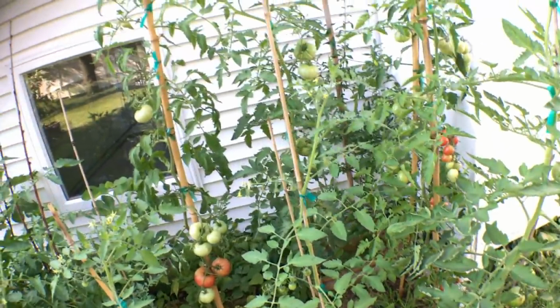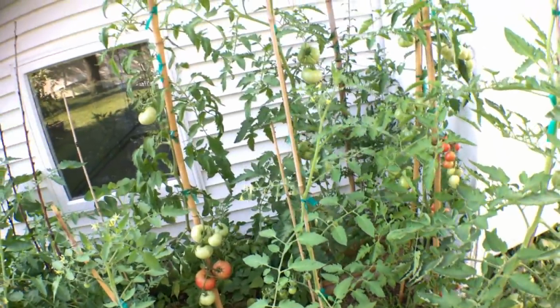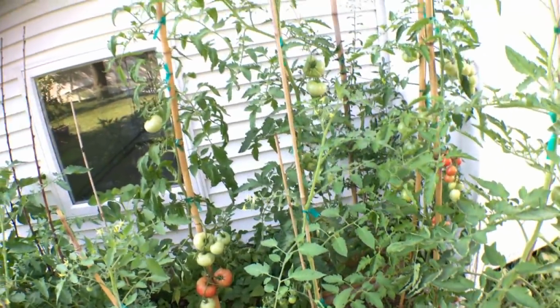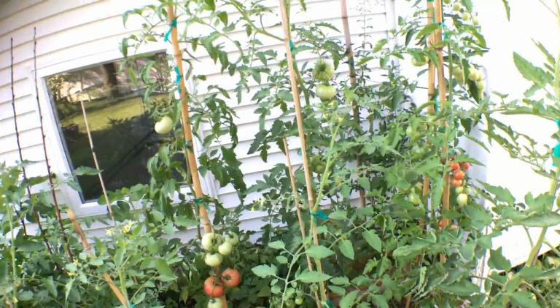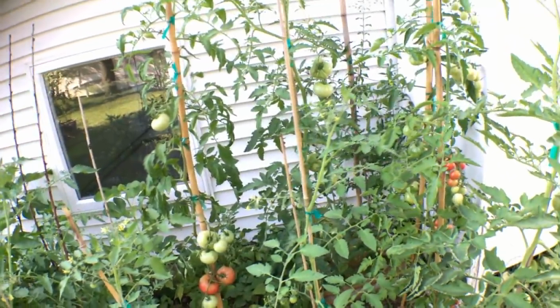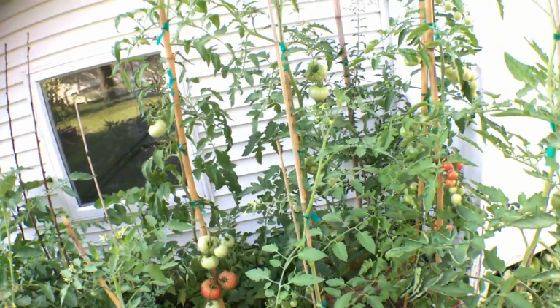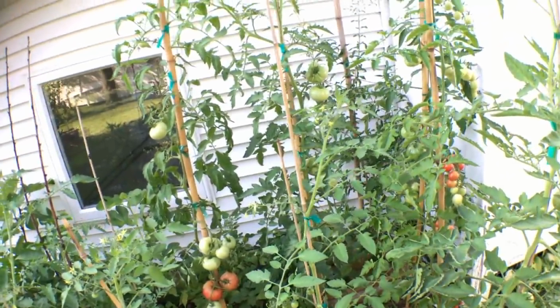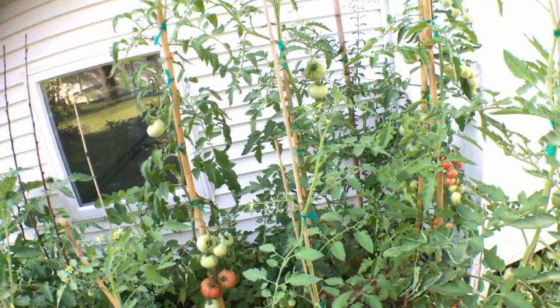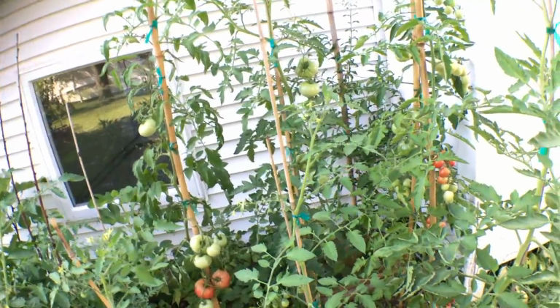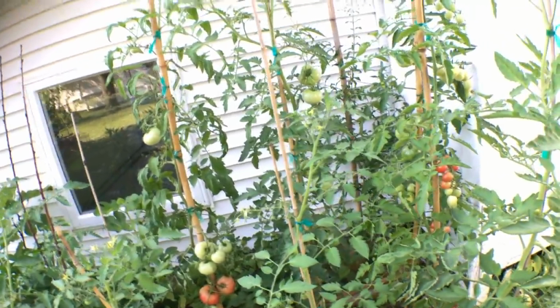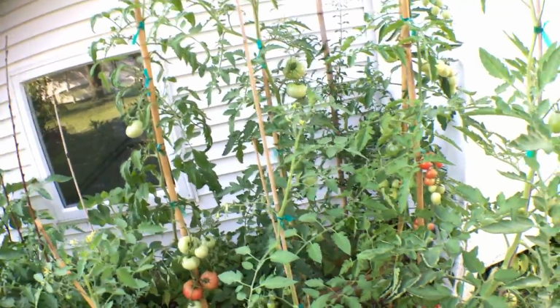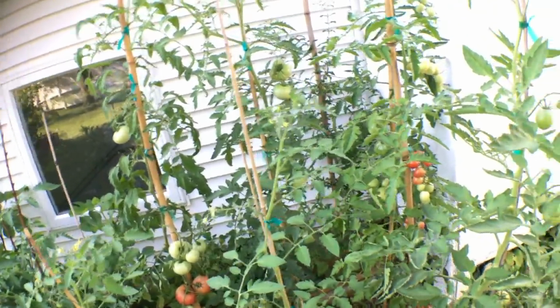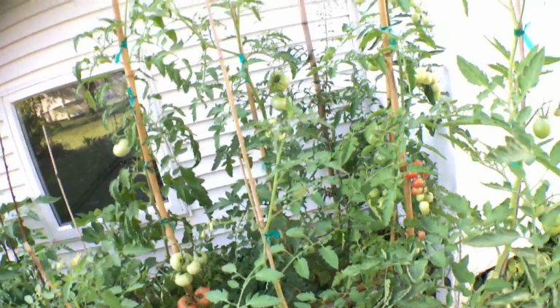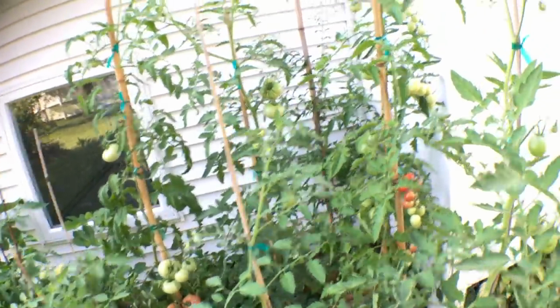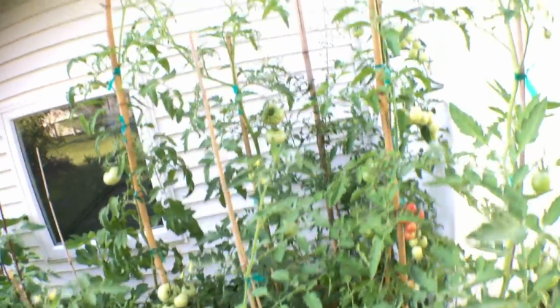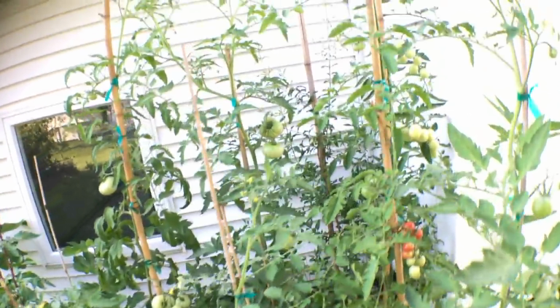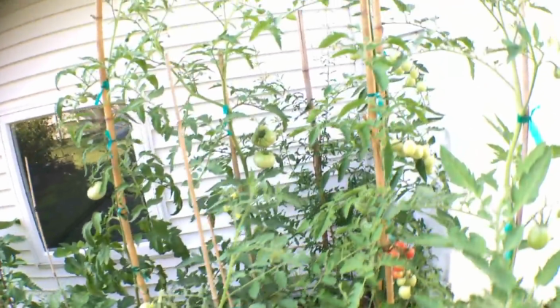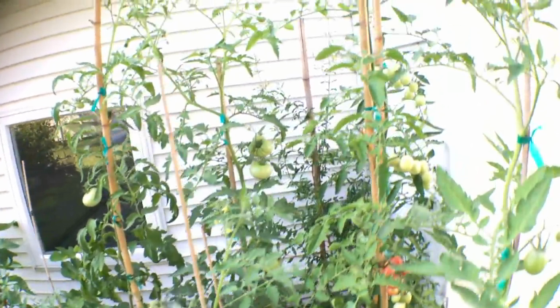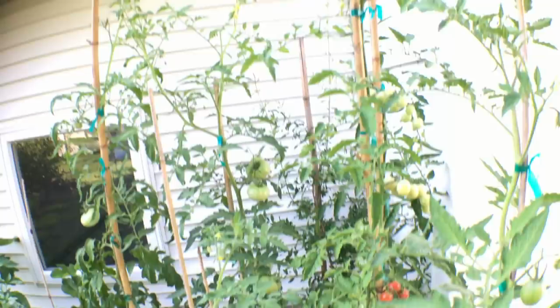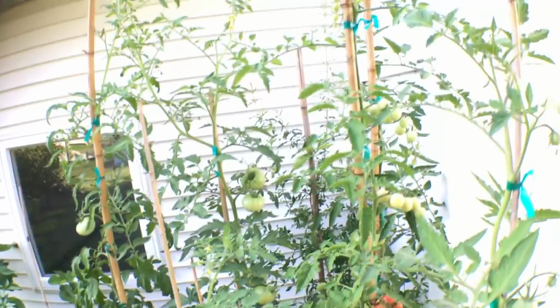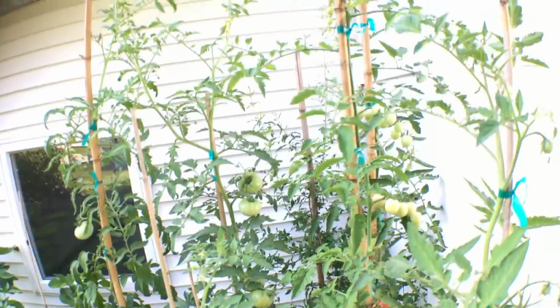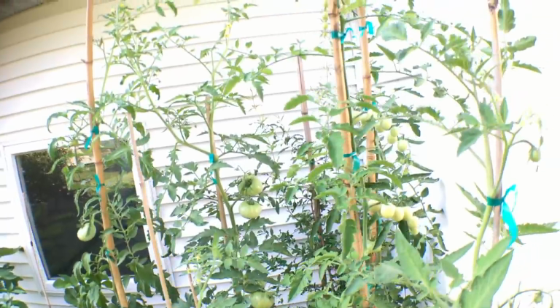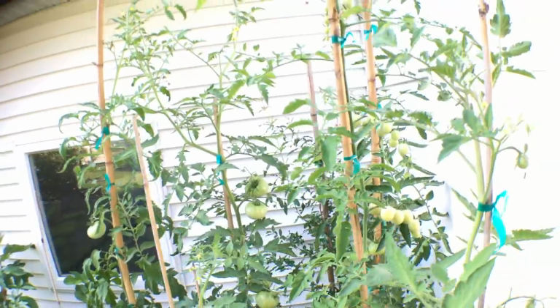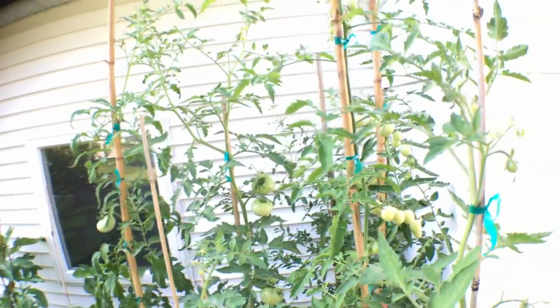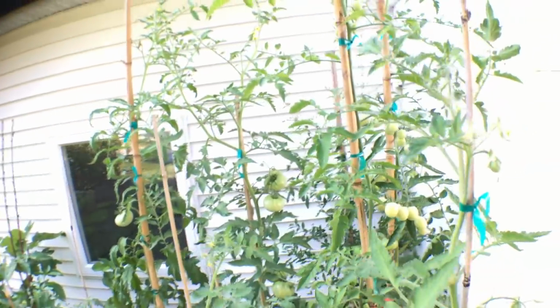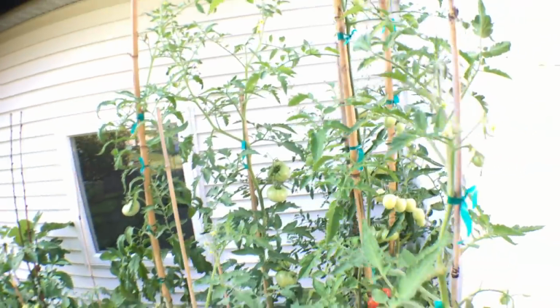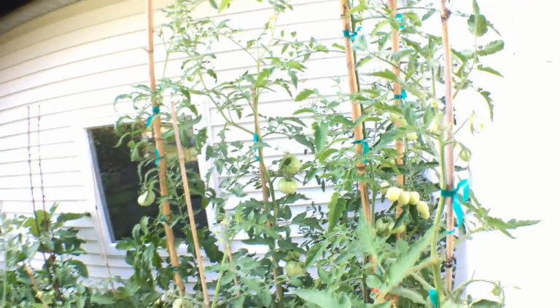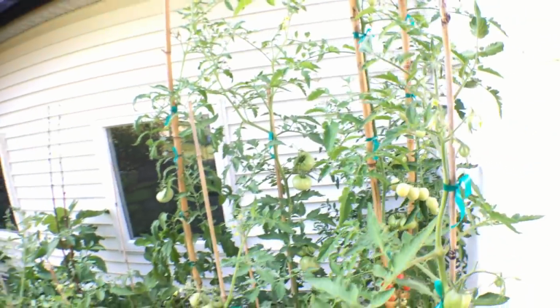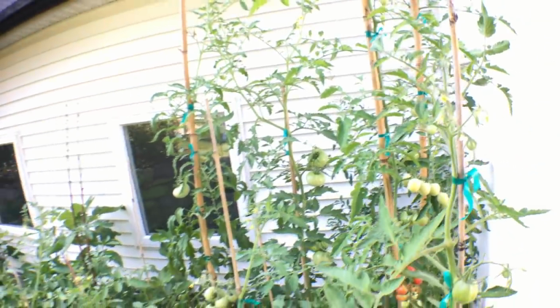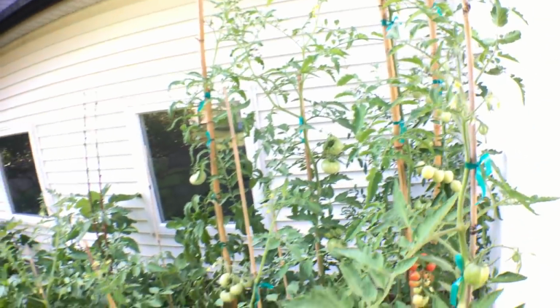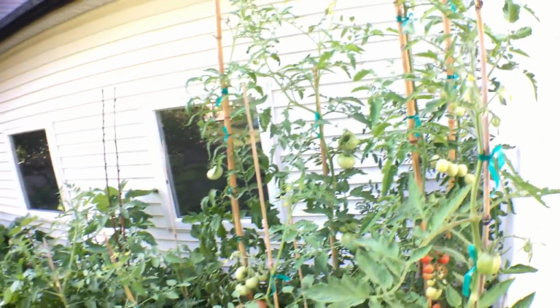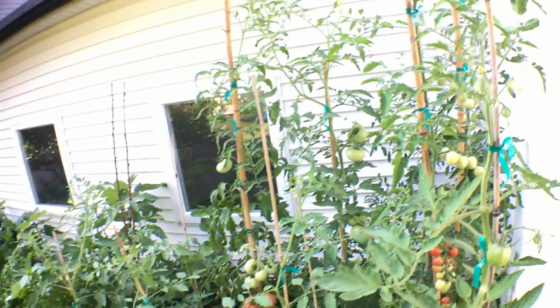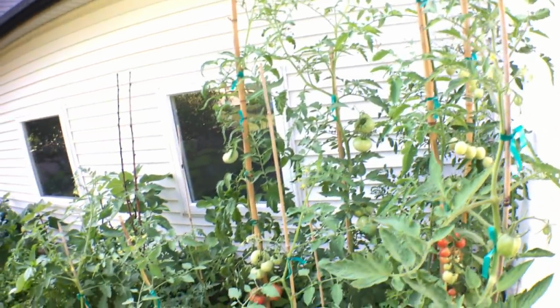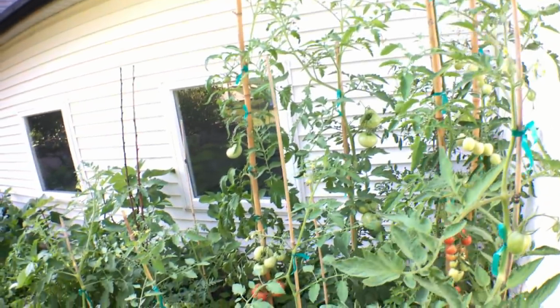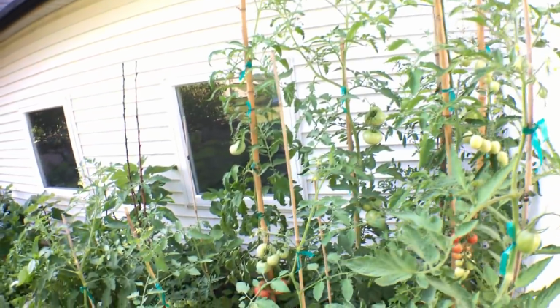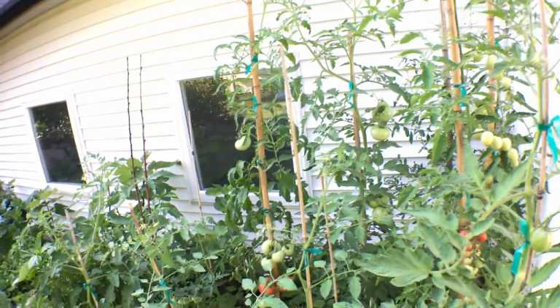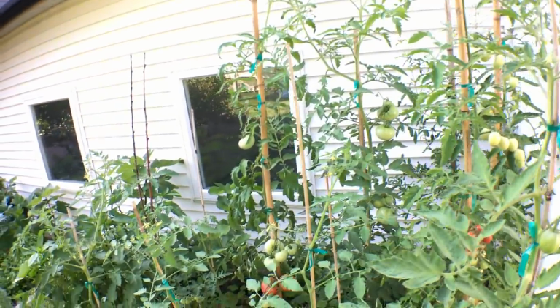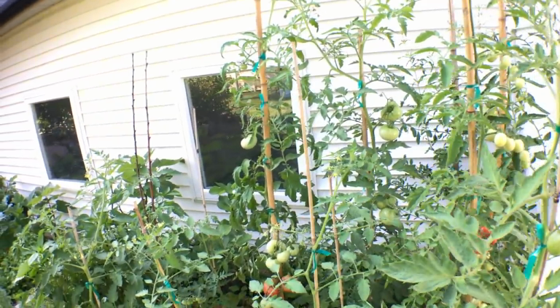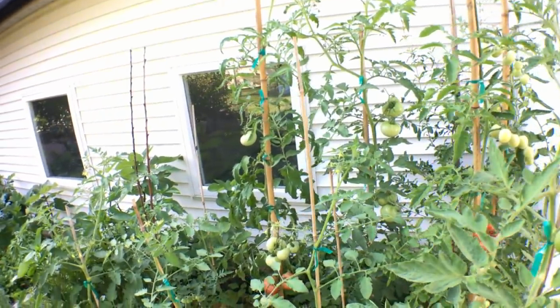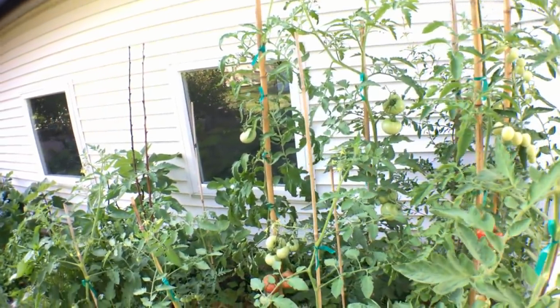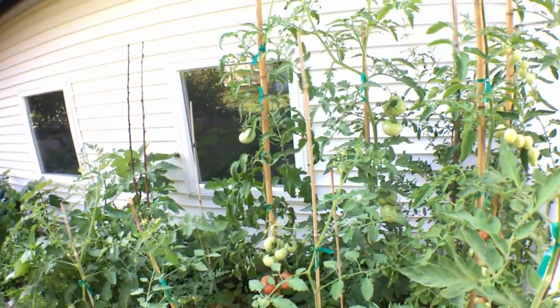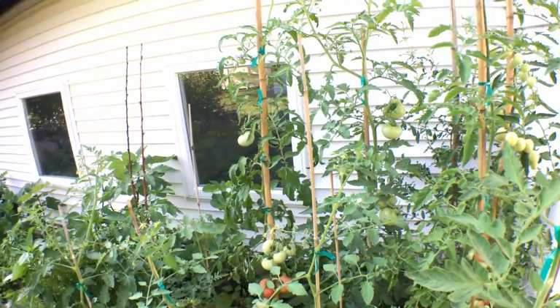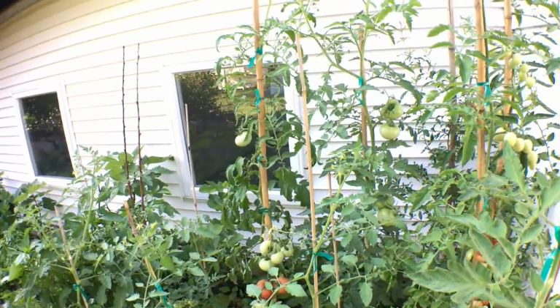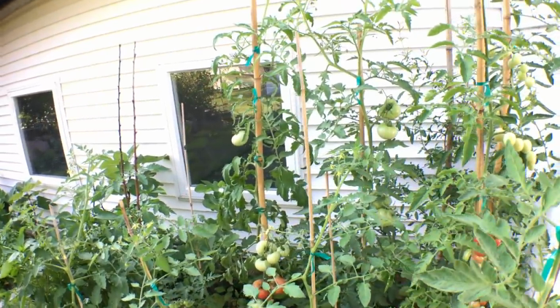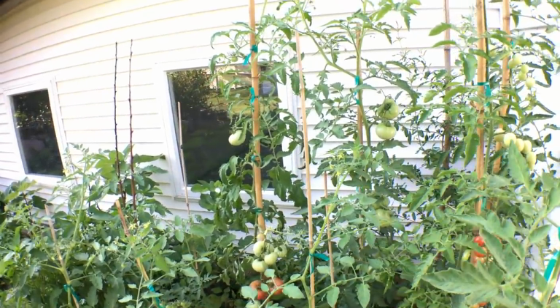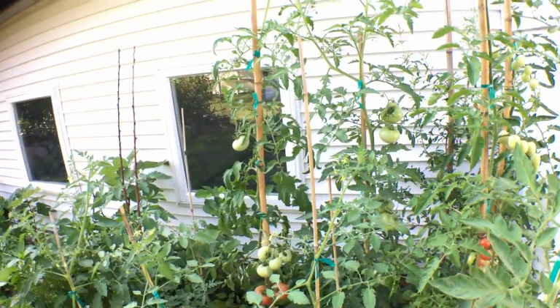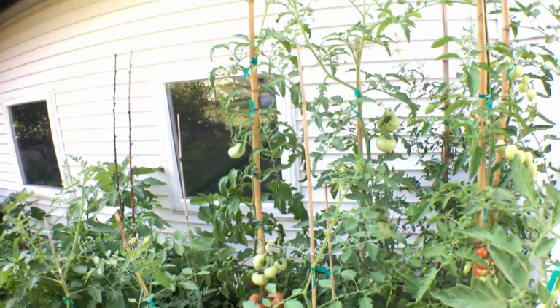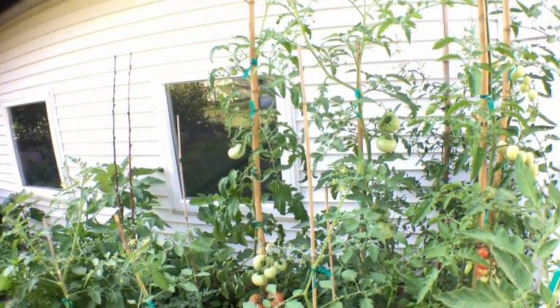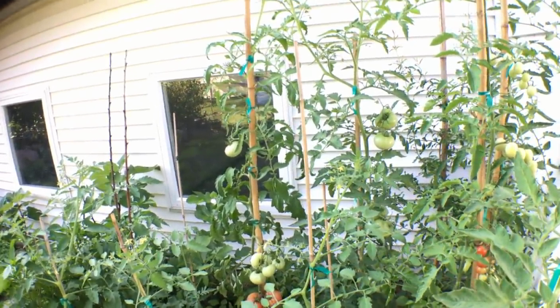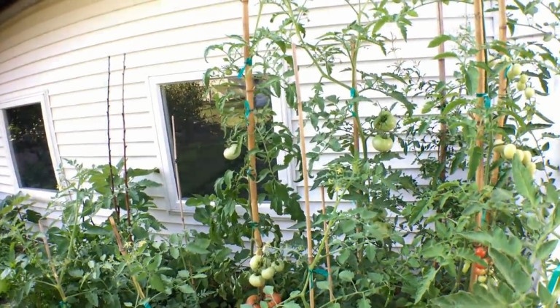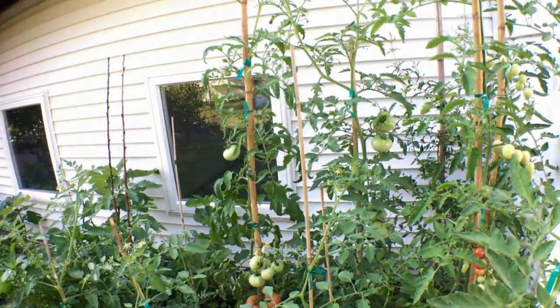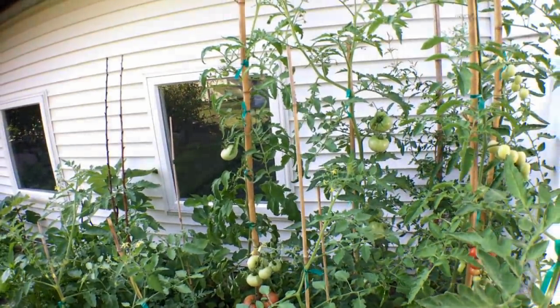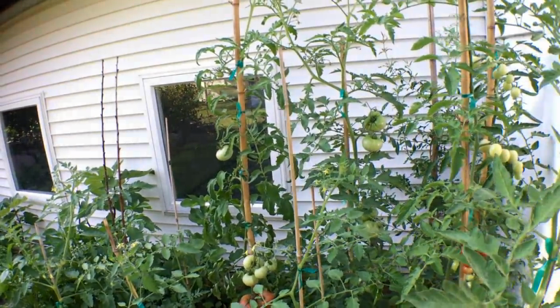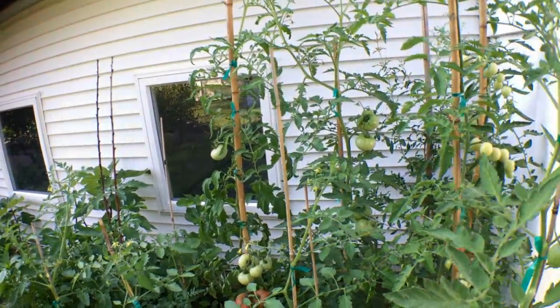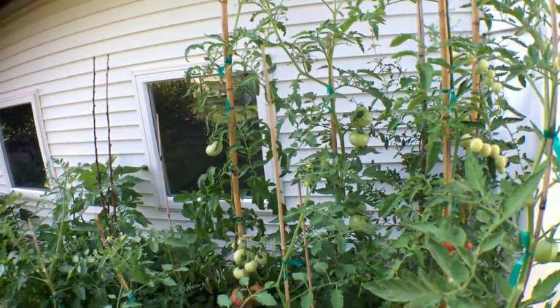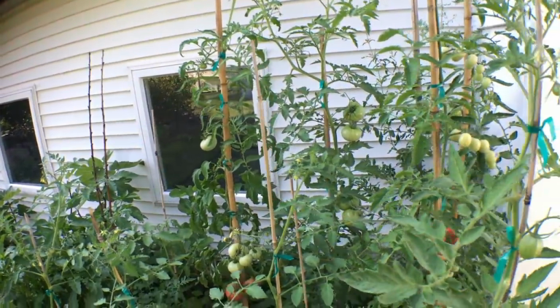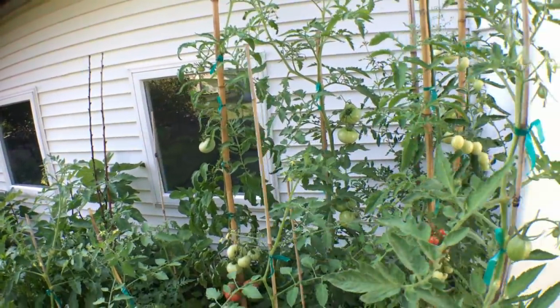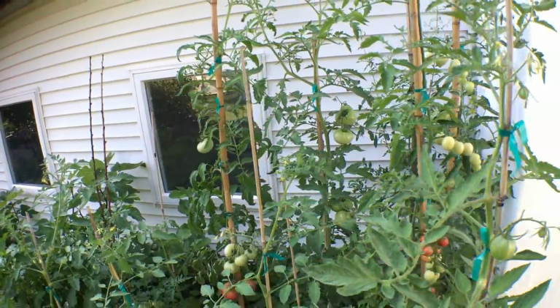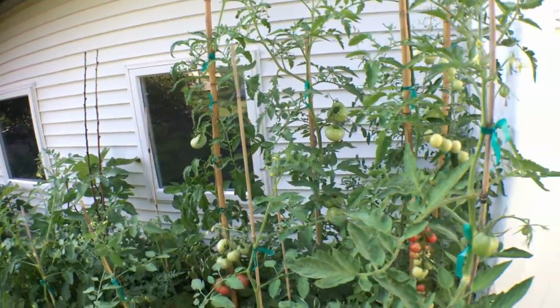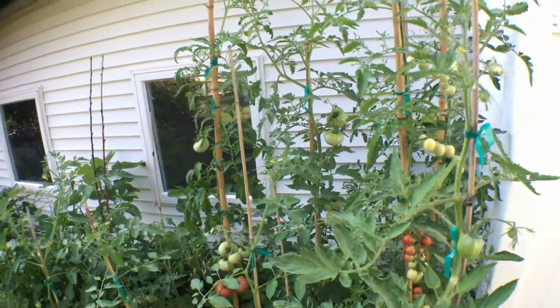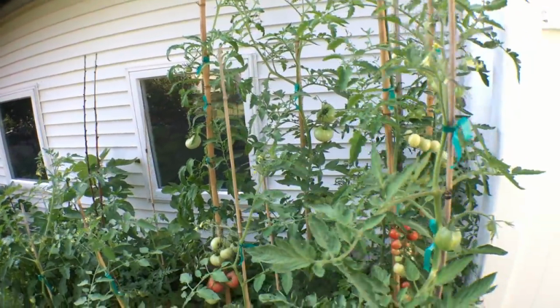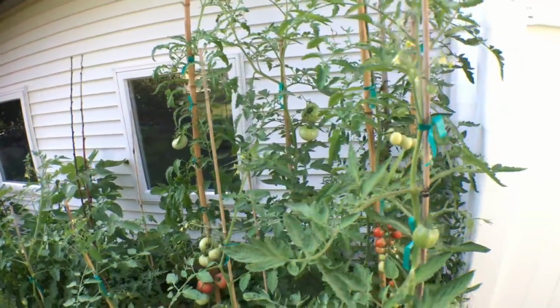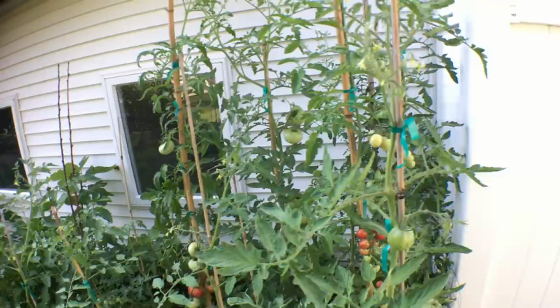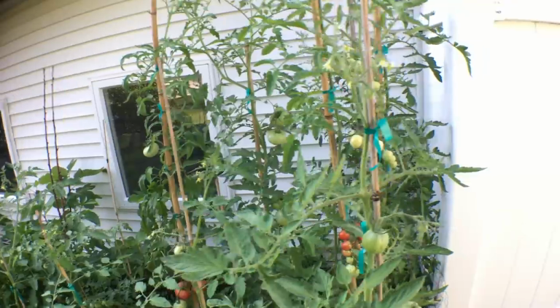And because of this, we just have unbelievably productive, prolific, tasty tomatoes.